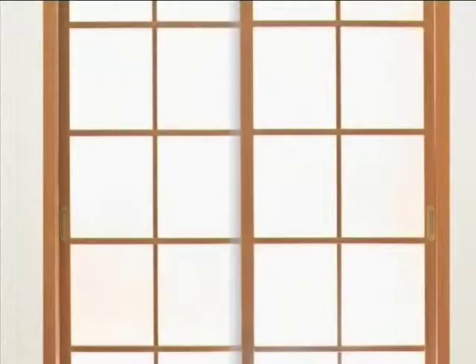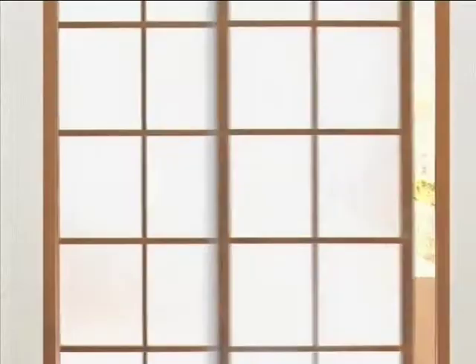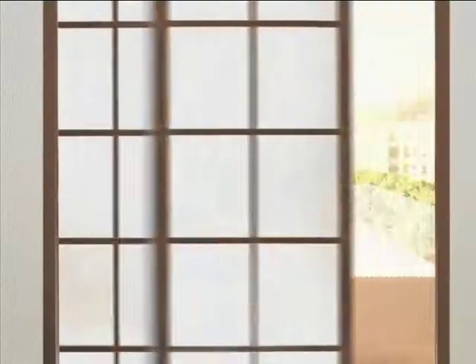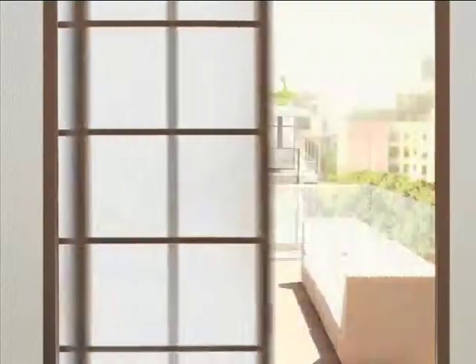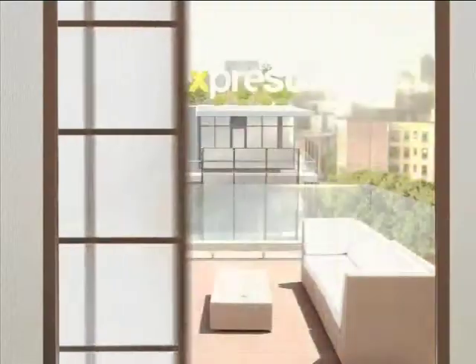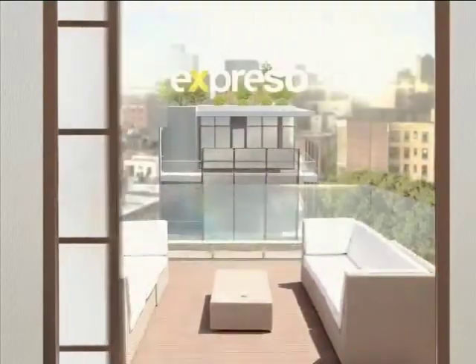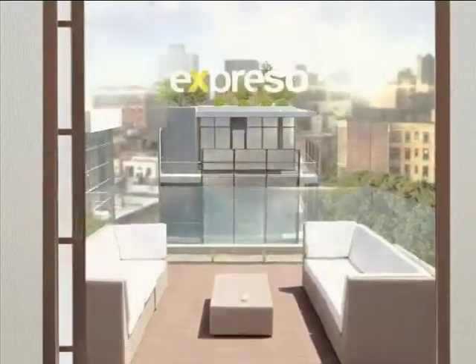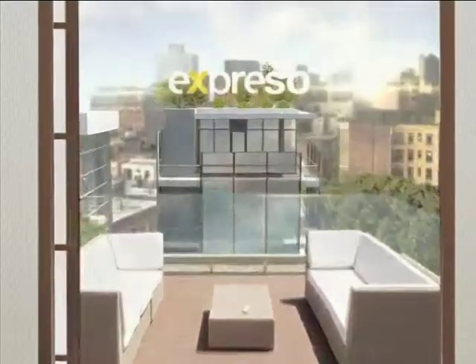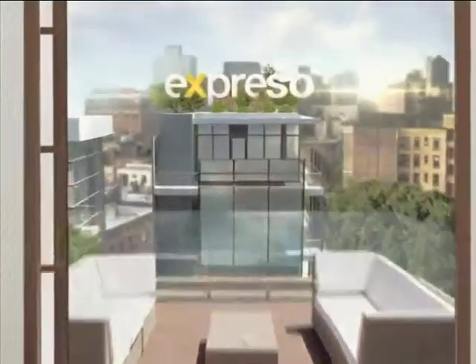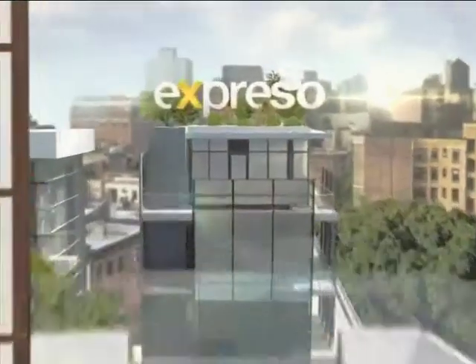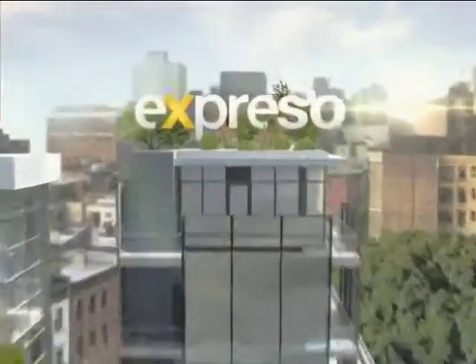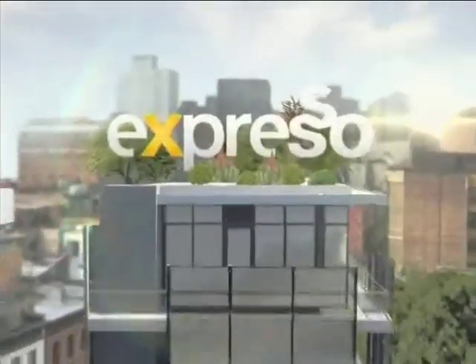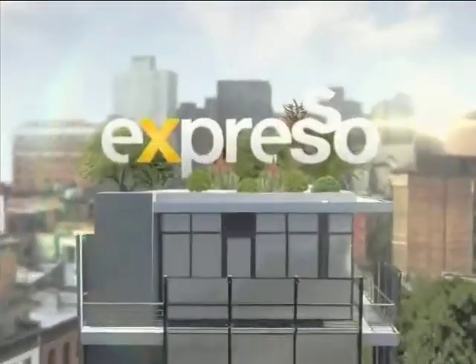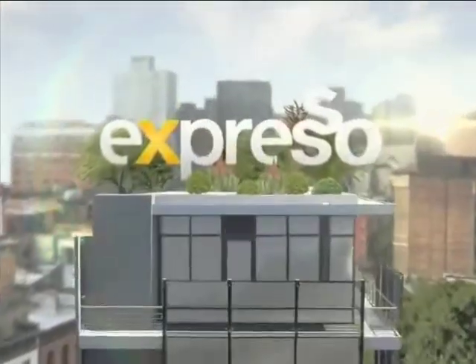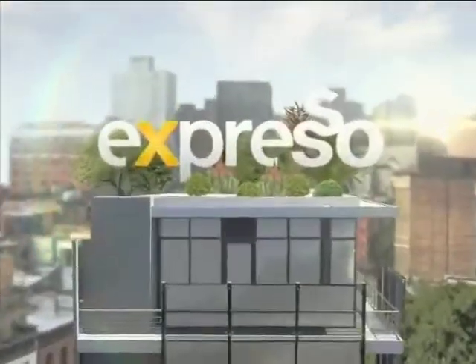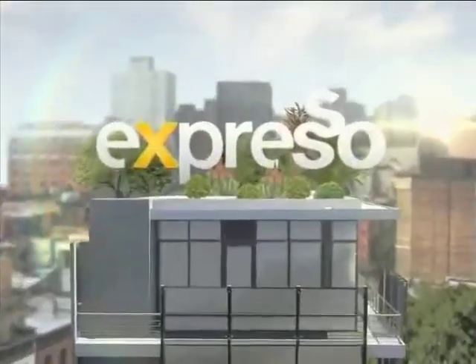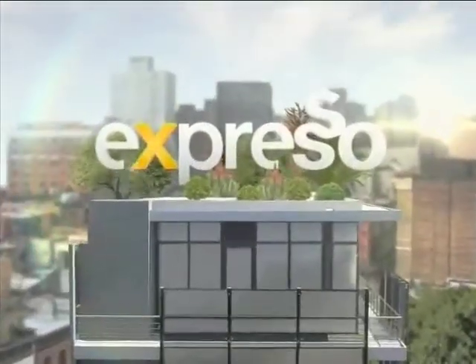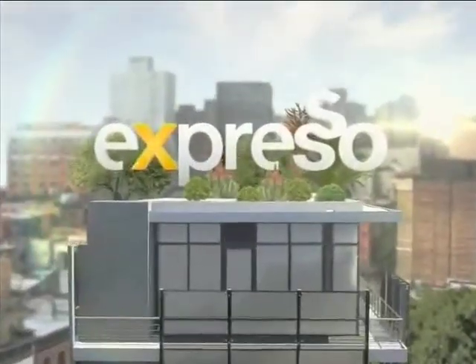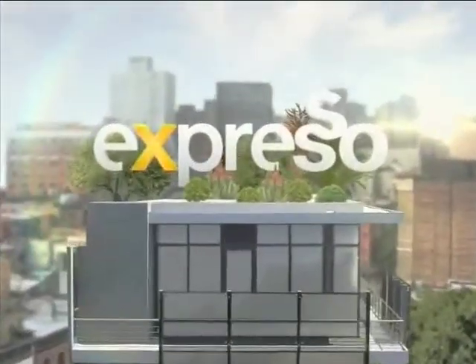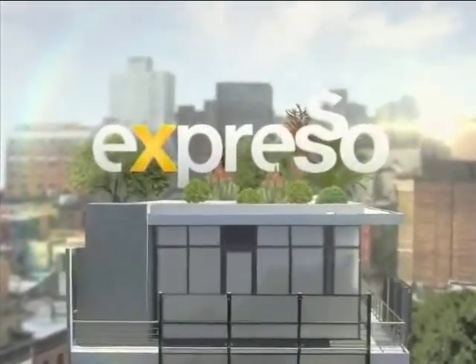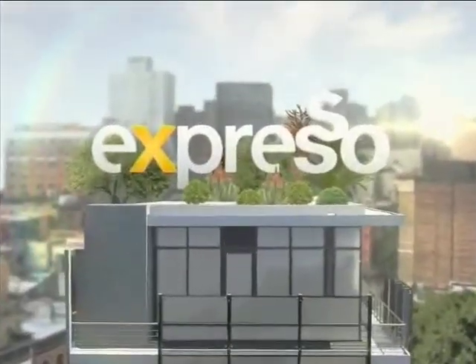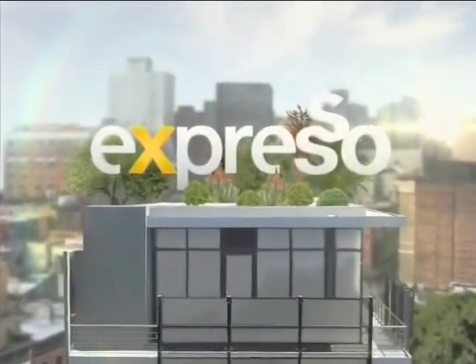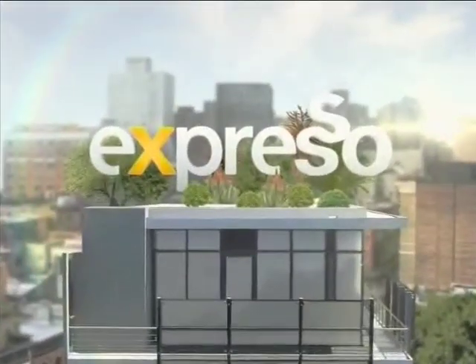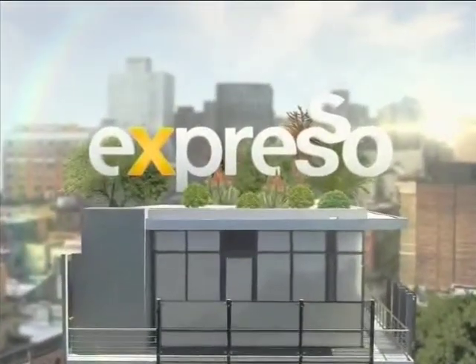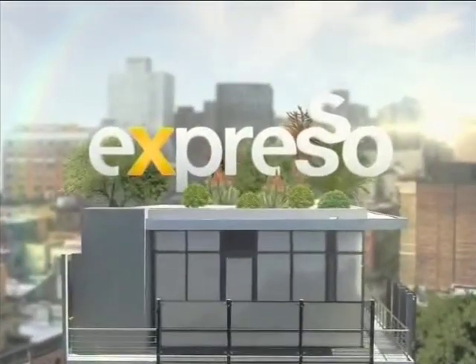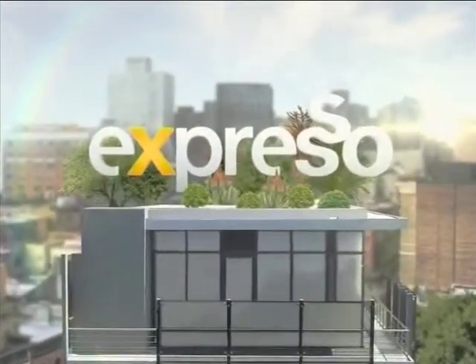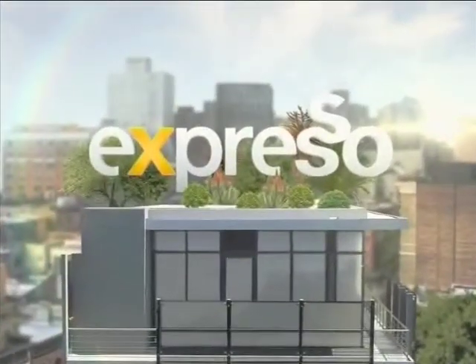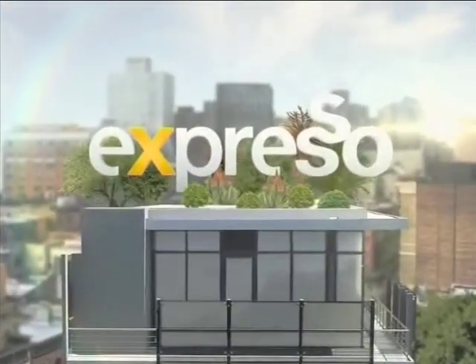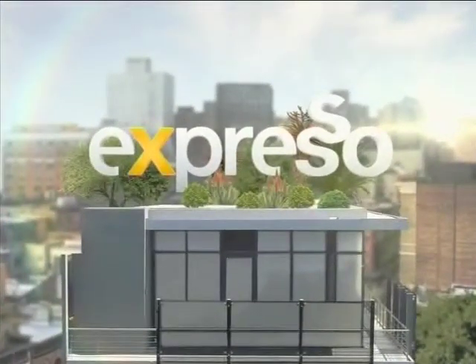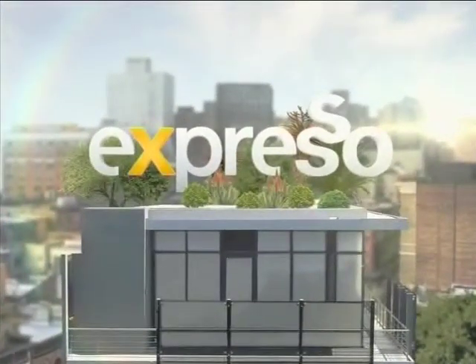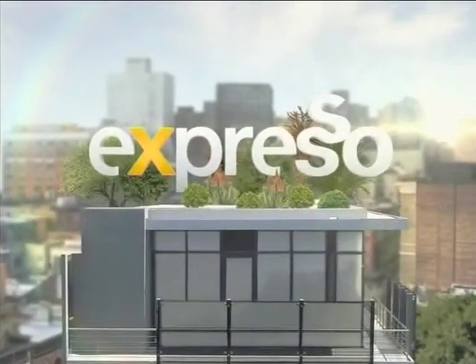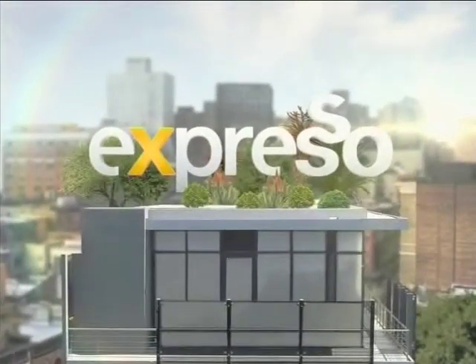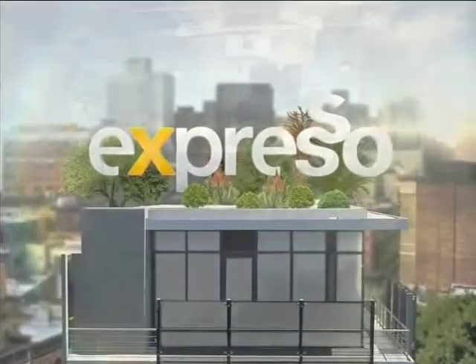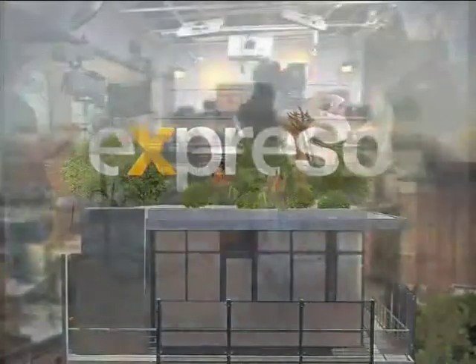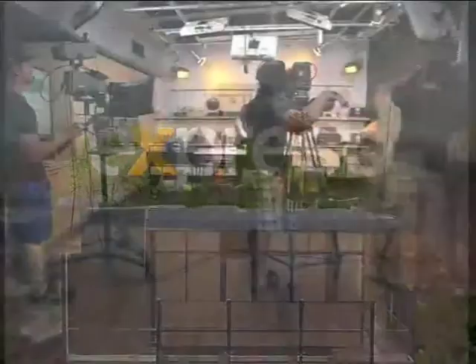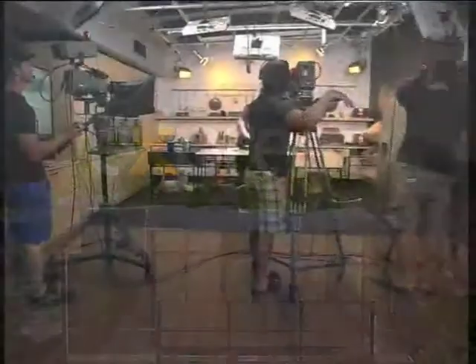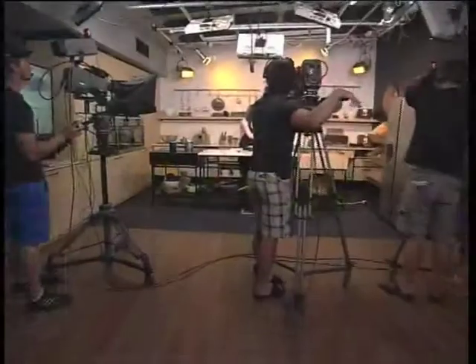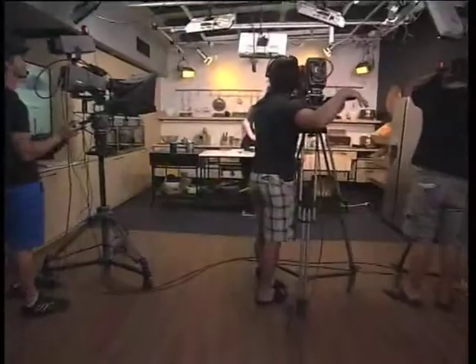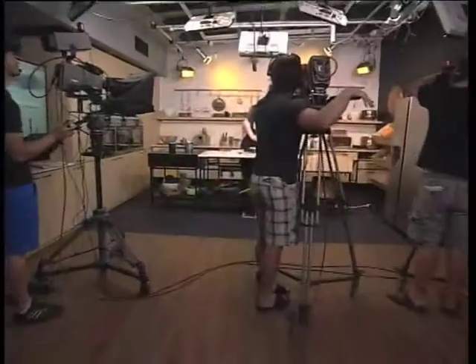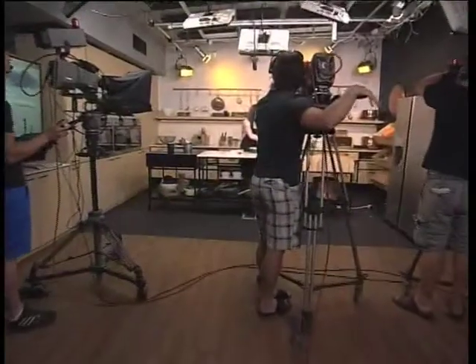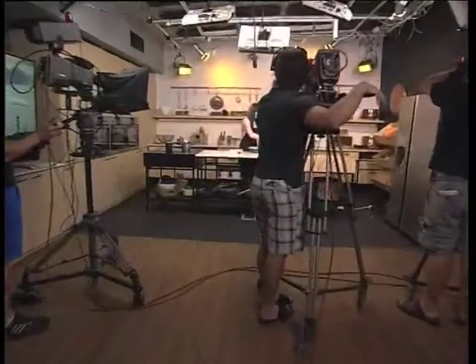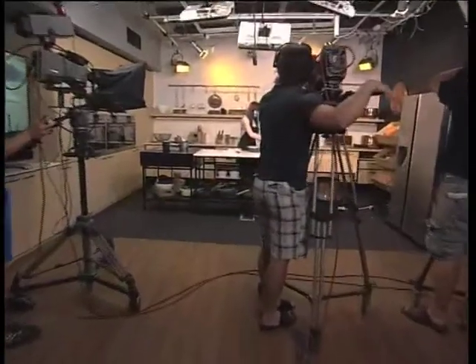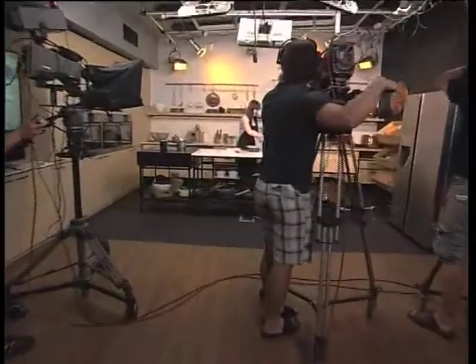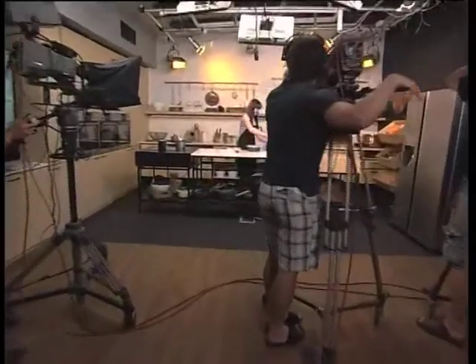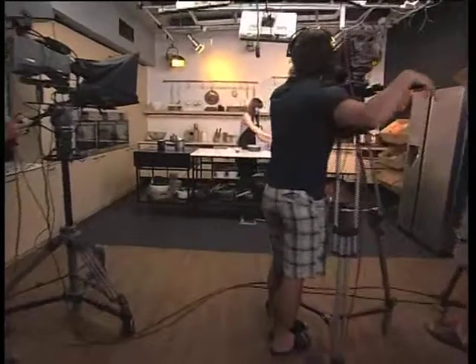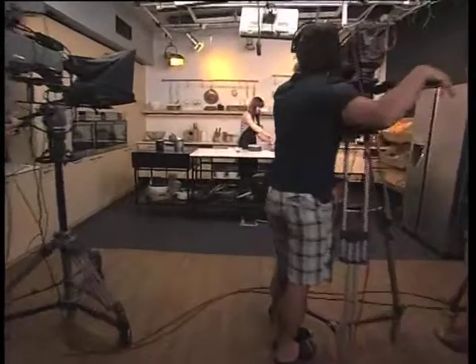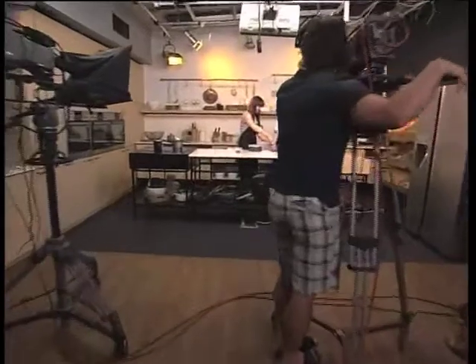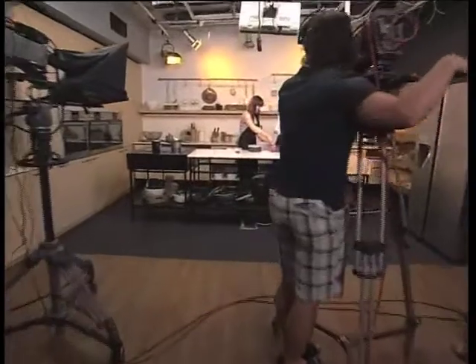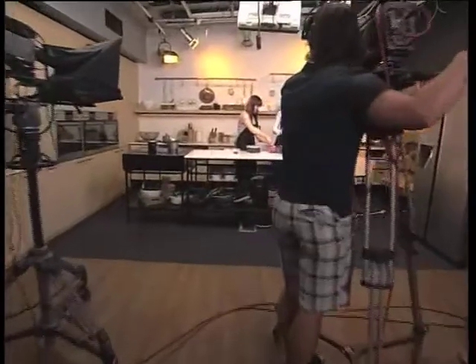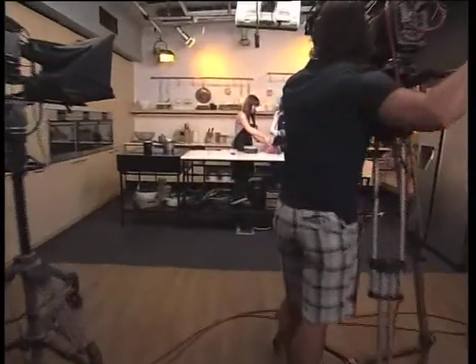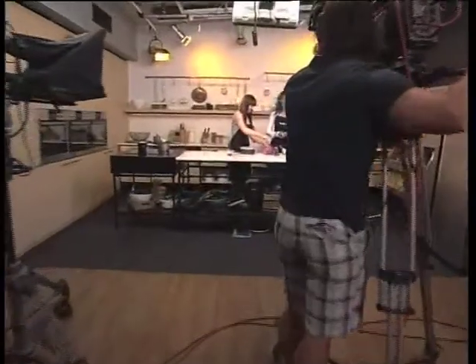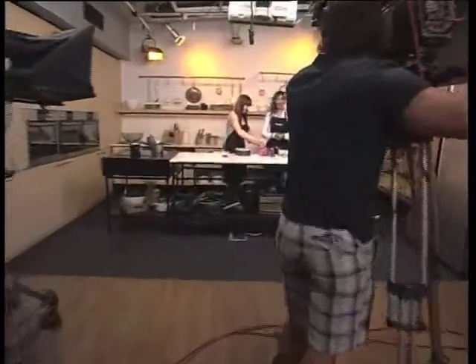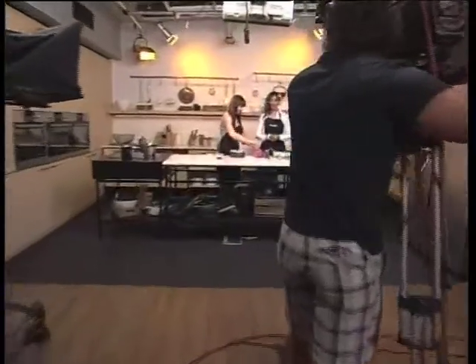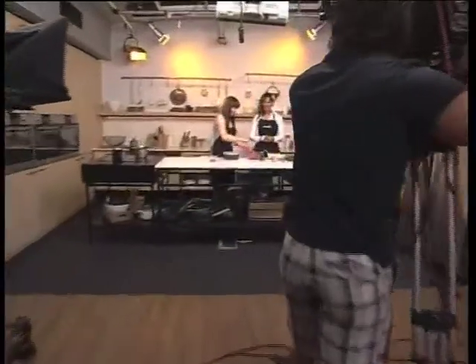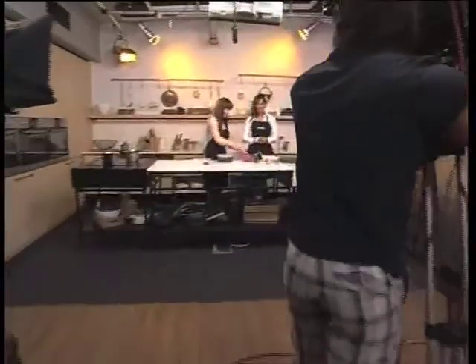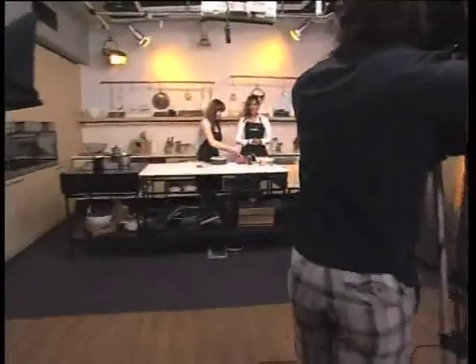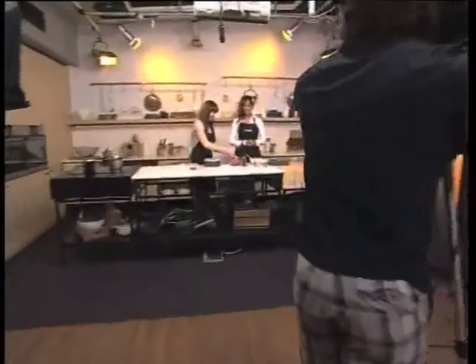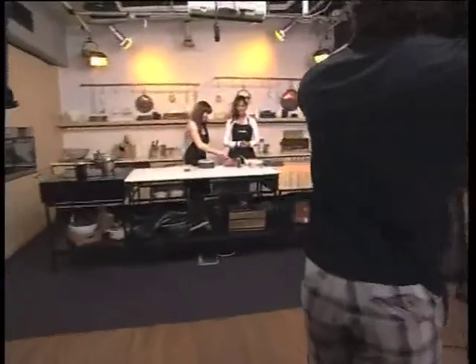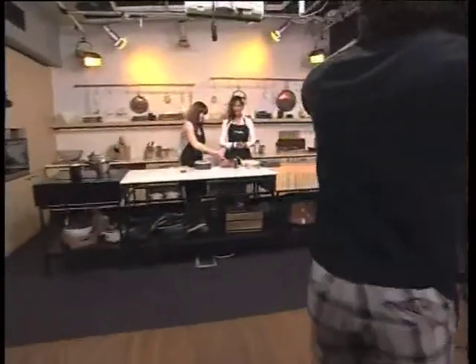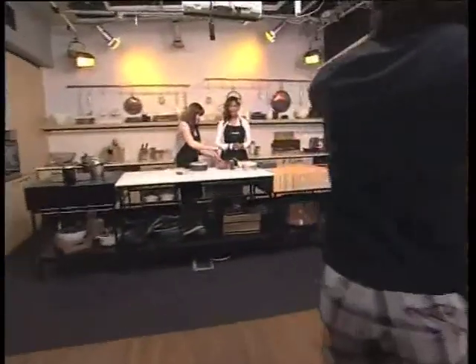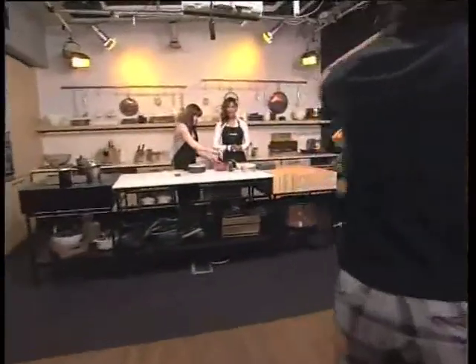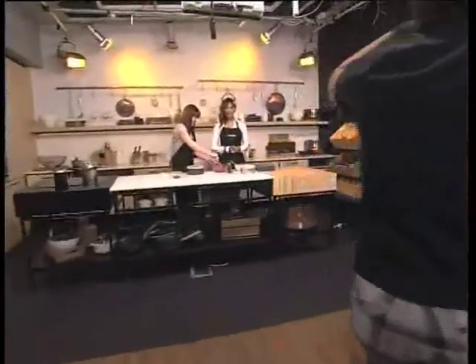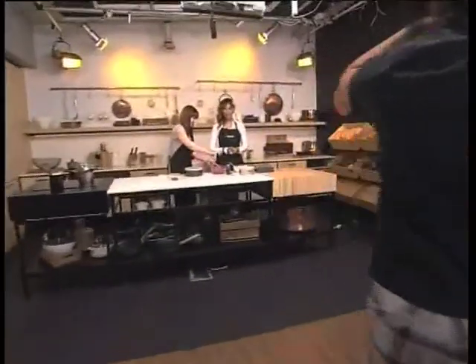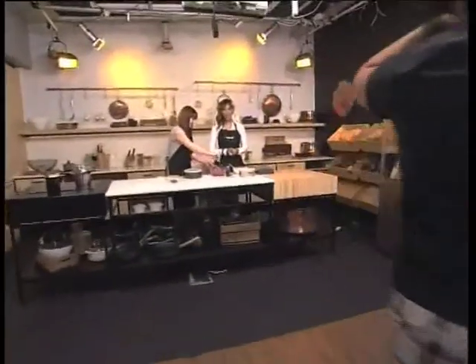It's your Feel Good Breakfast Show! Welcome back to your Feel Good Breakfast Show. It's Expresso here on SABC3.